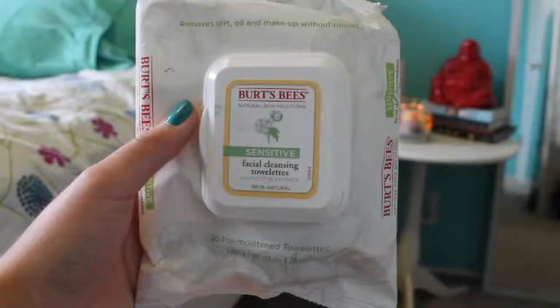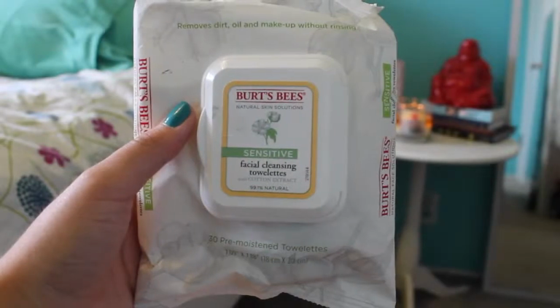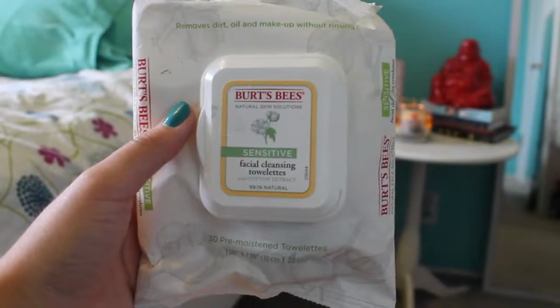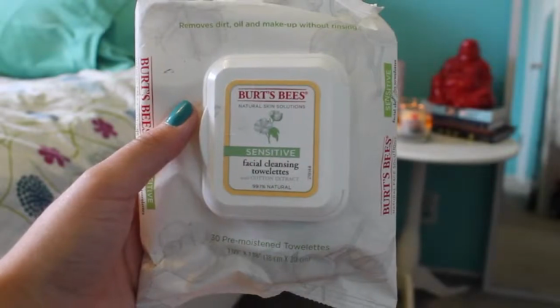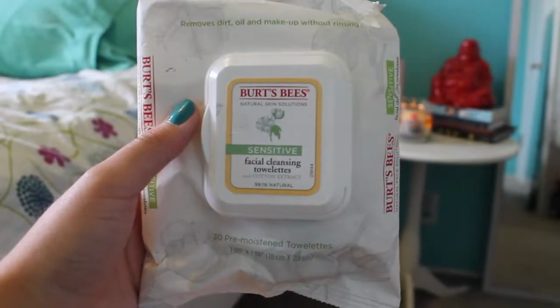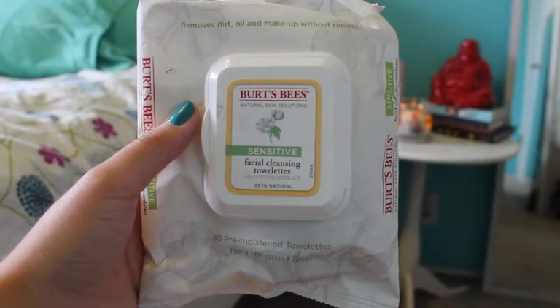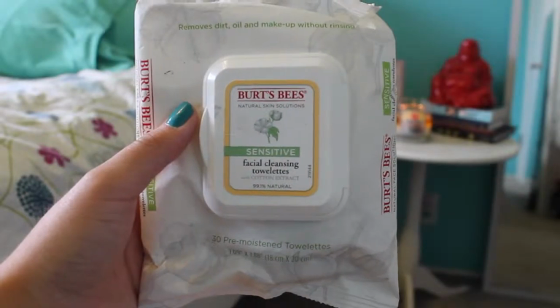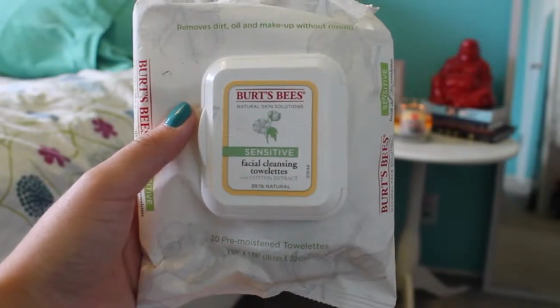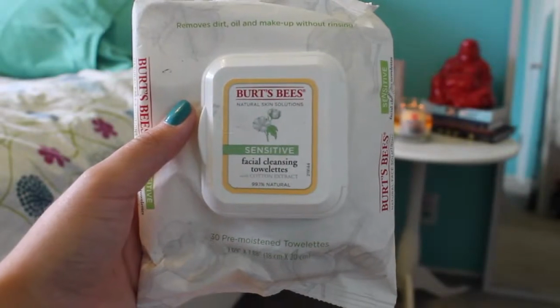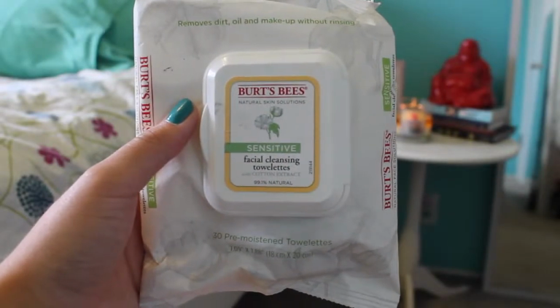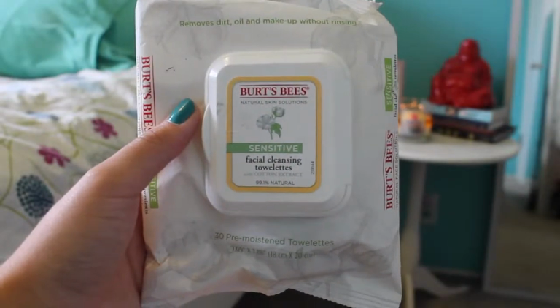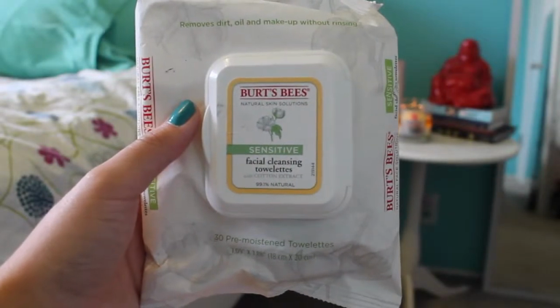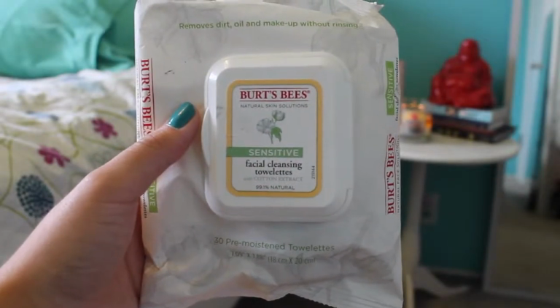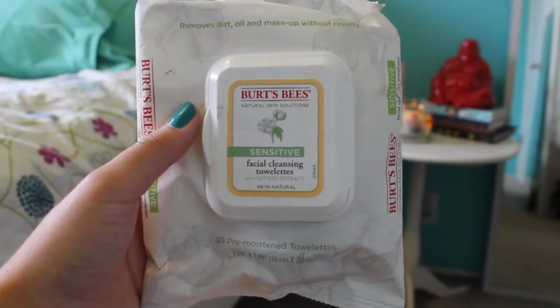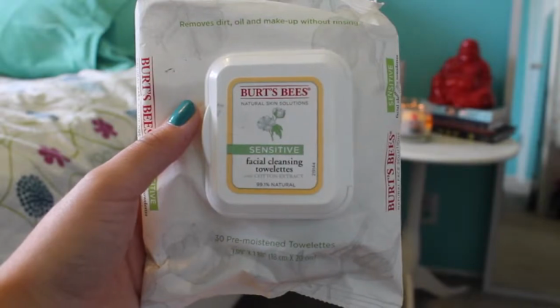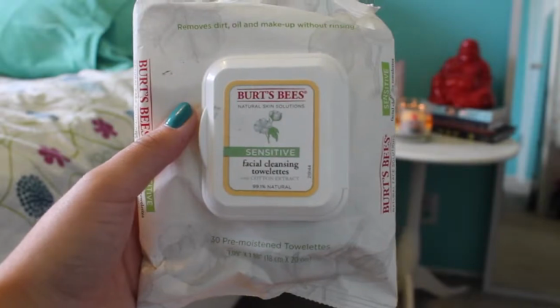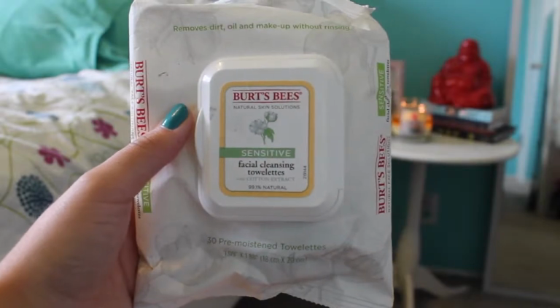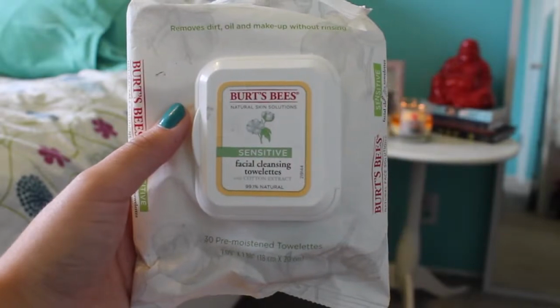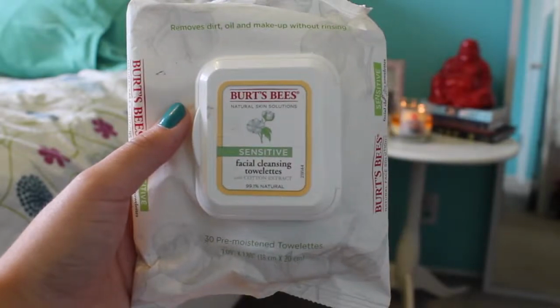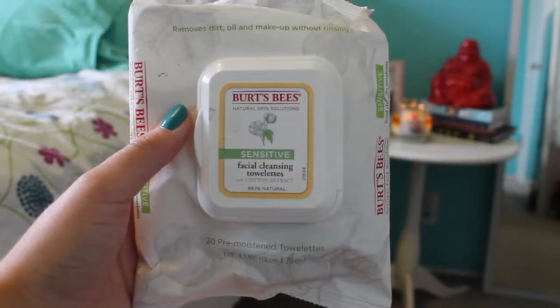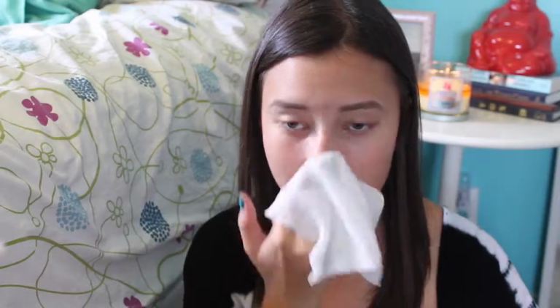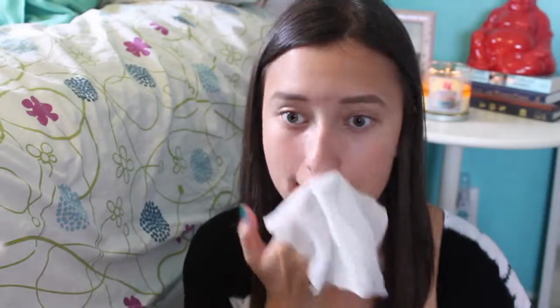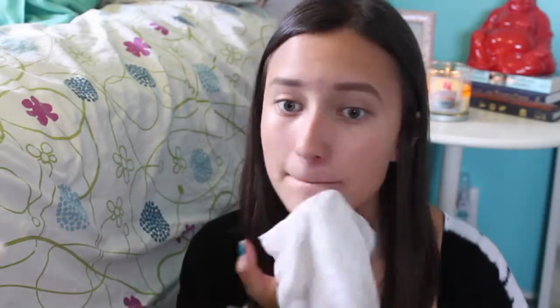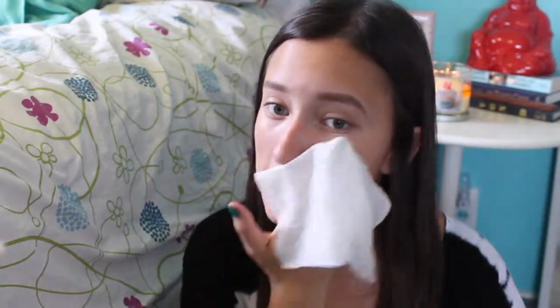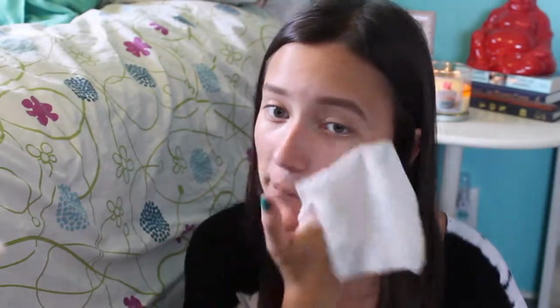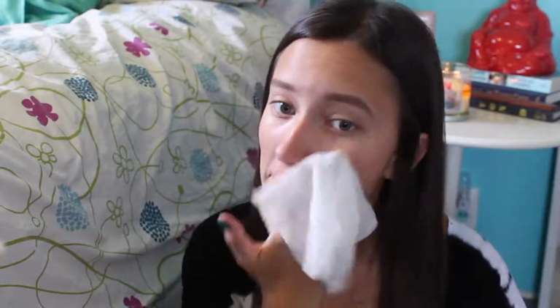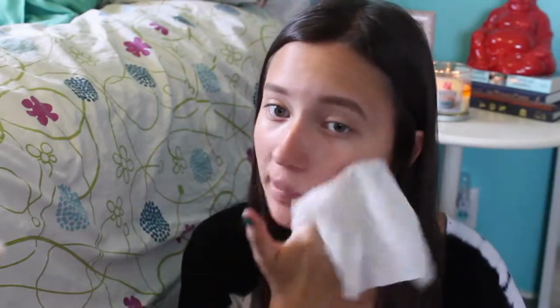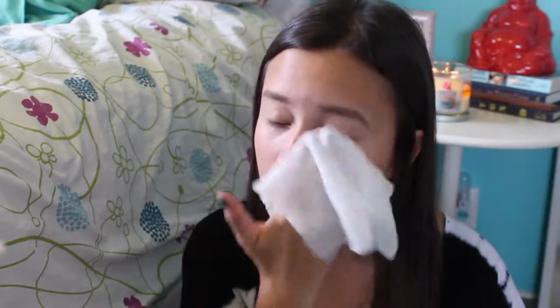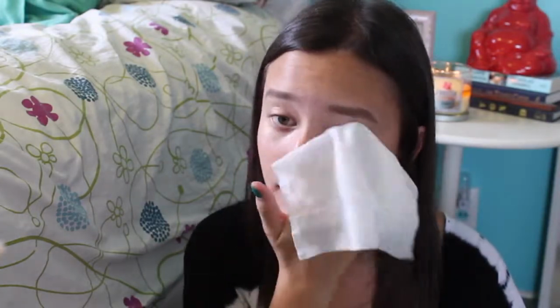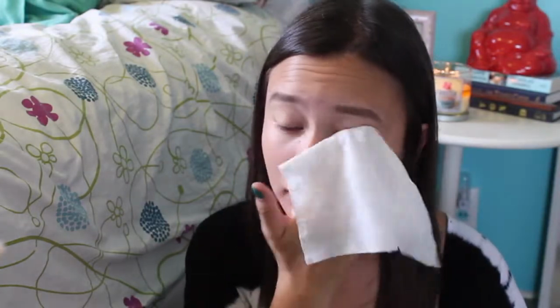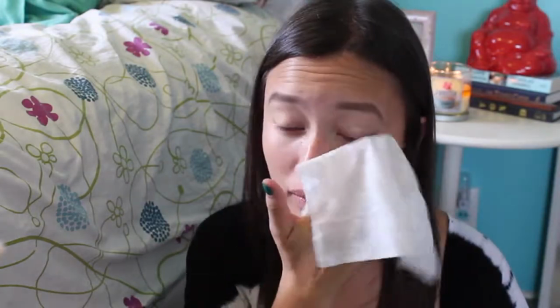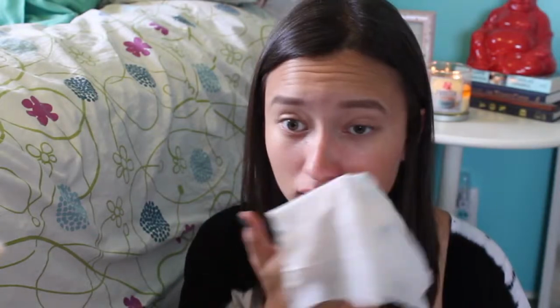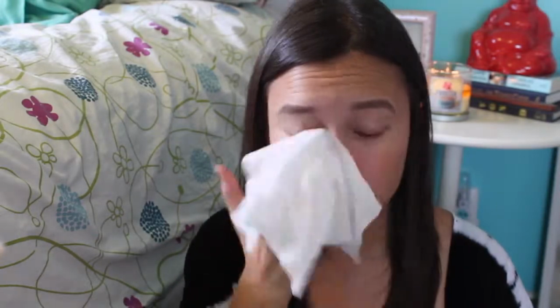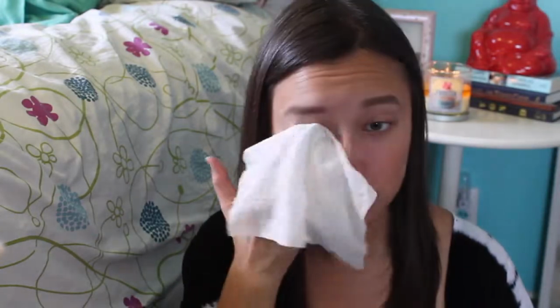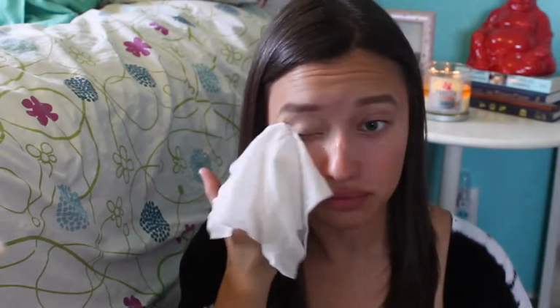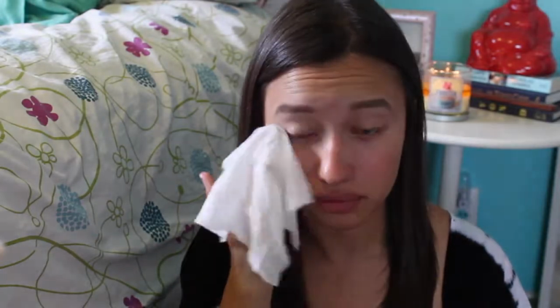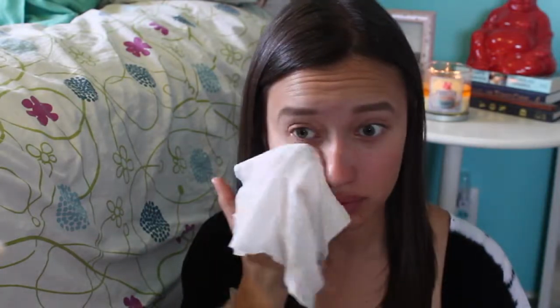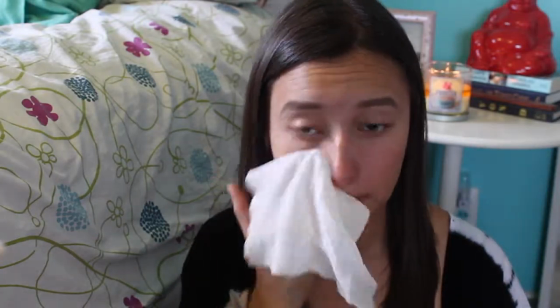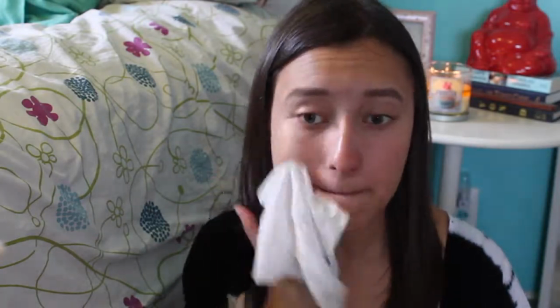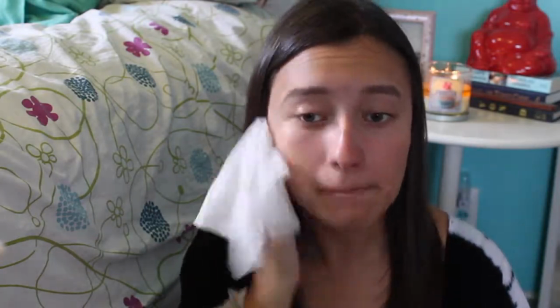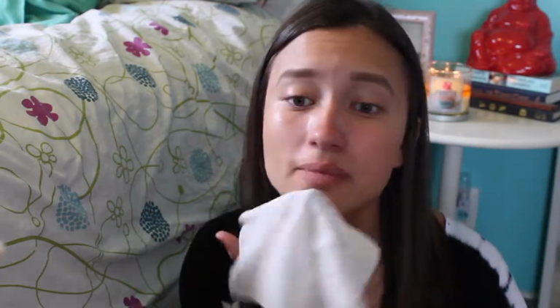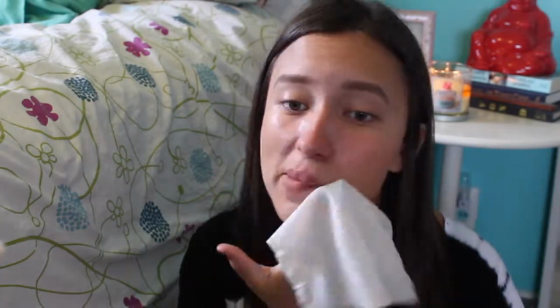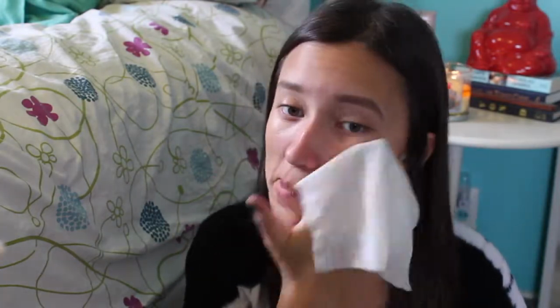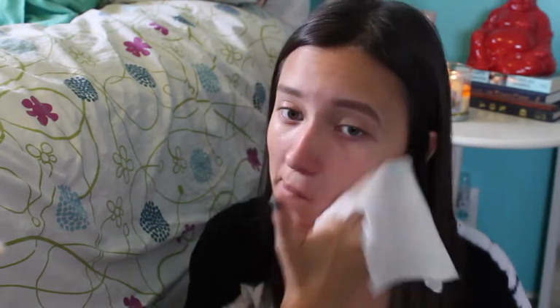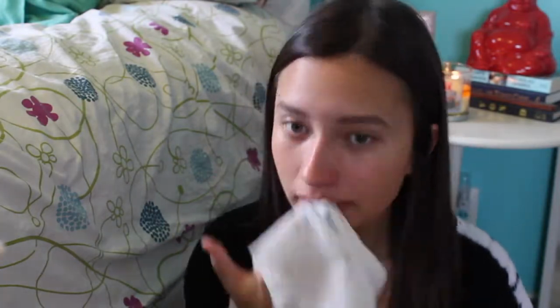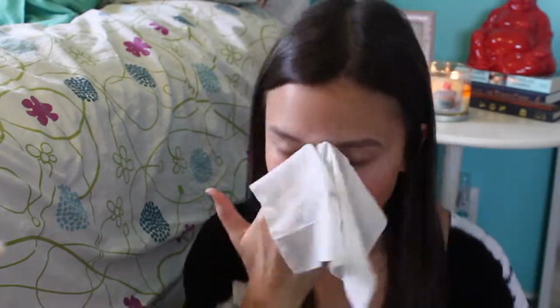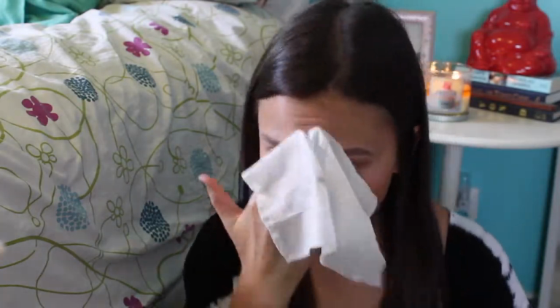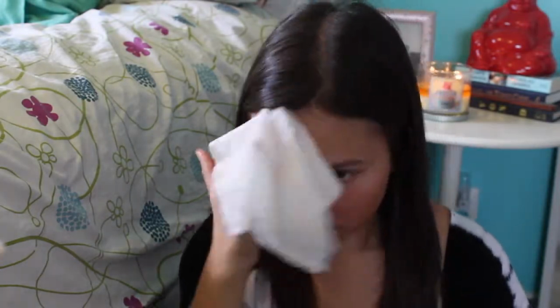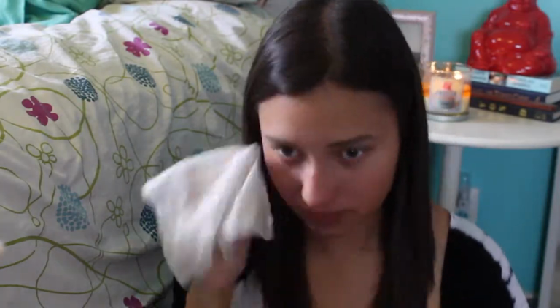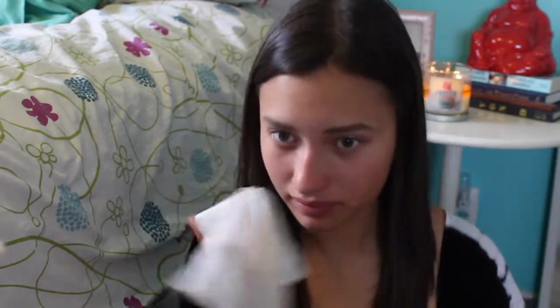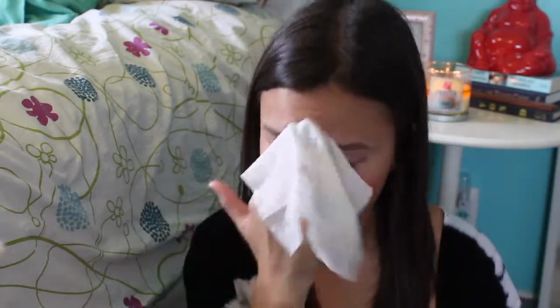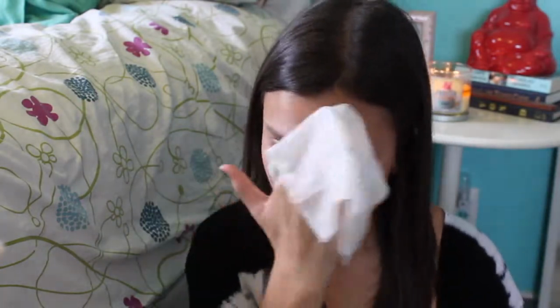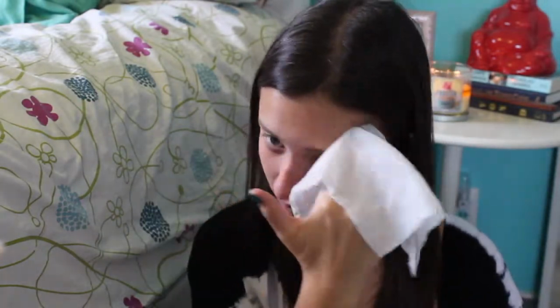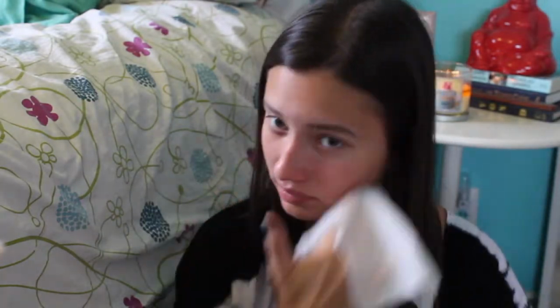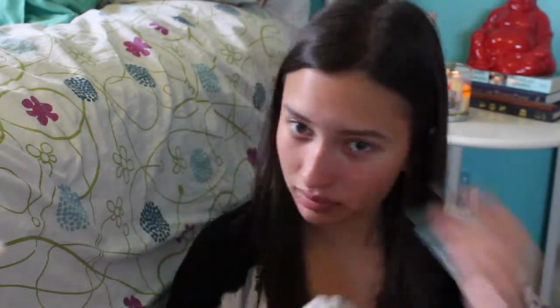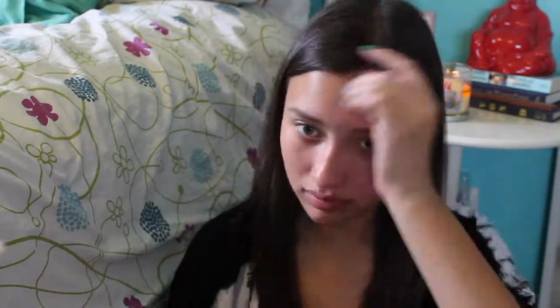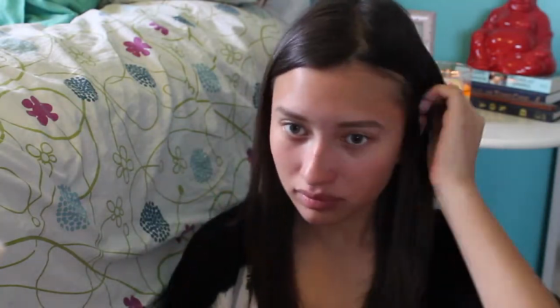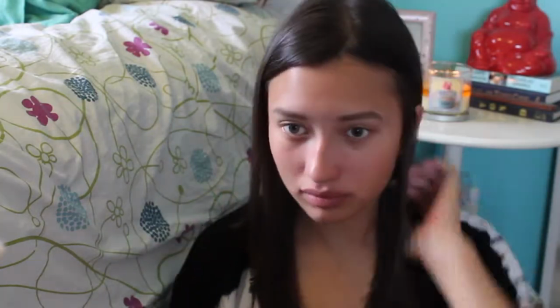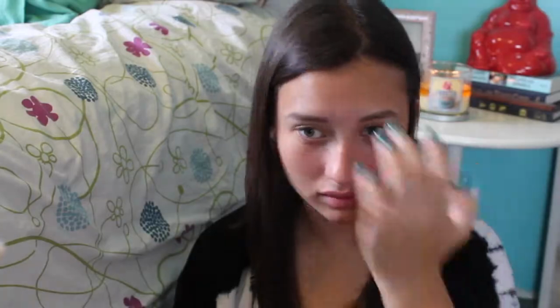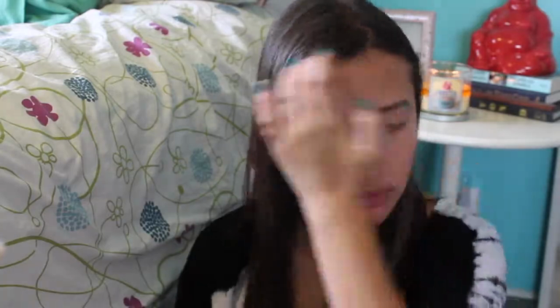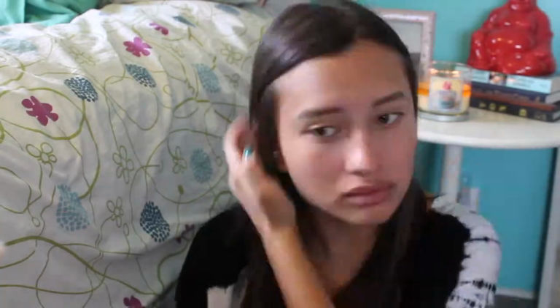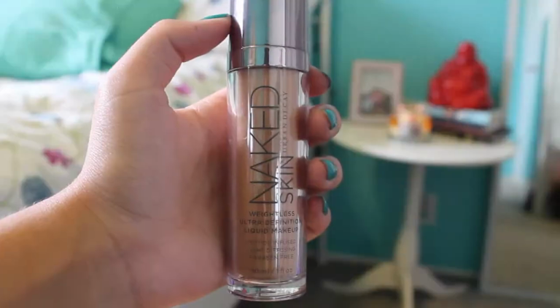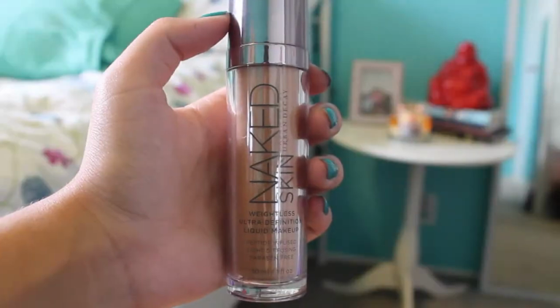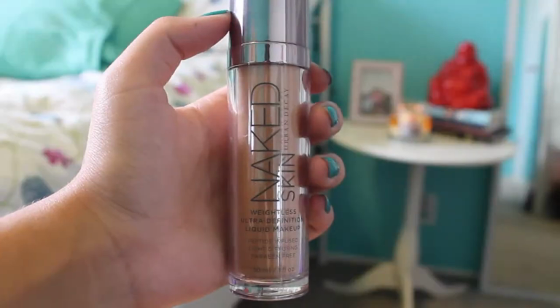The first thing I'm using is my Burt's Bees face wipes for sensitive skin and I am just cleaning my face off with that.